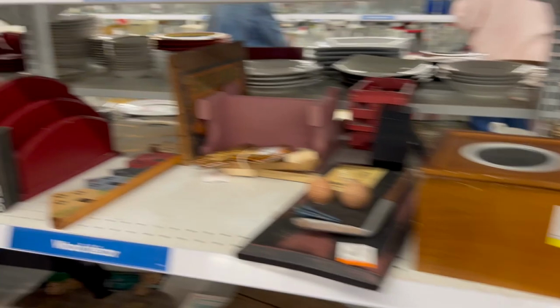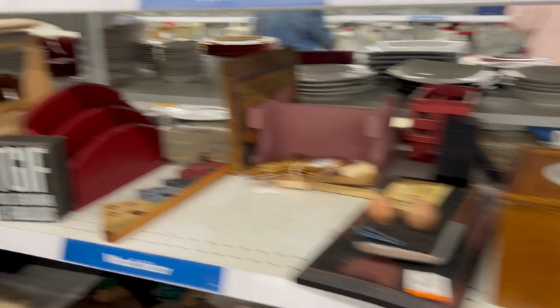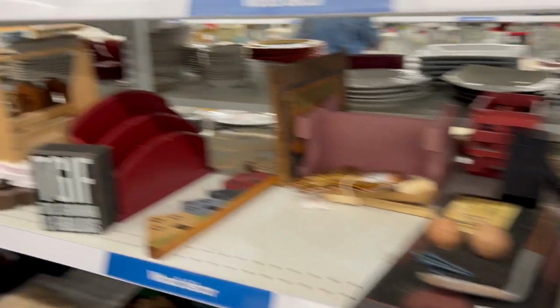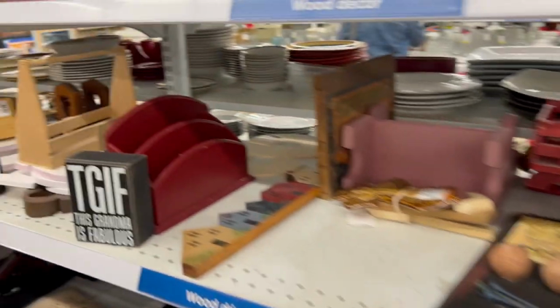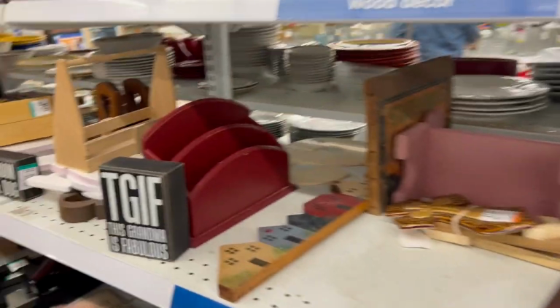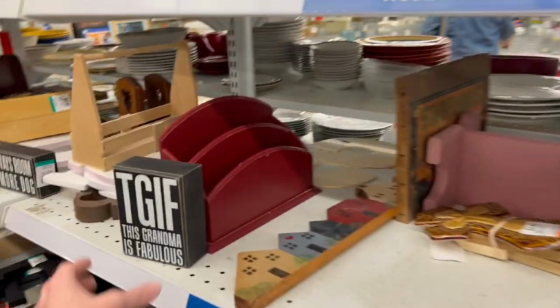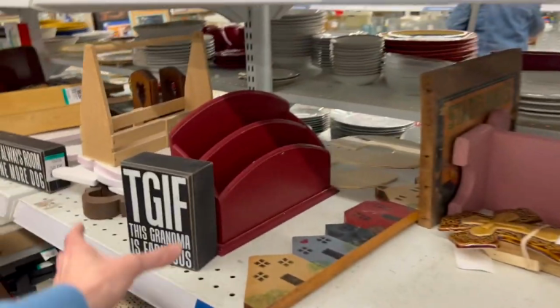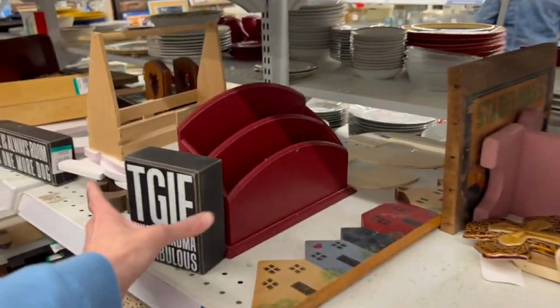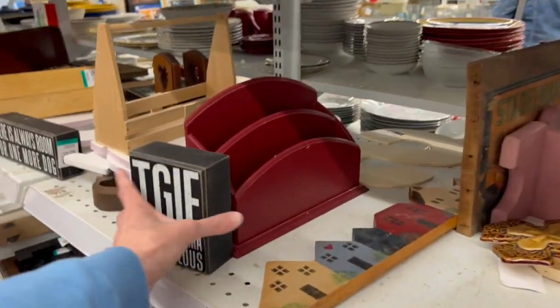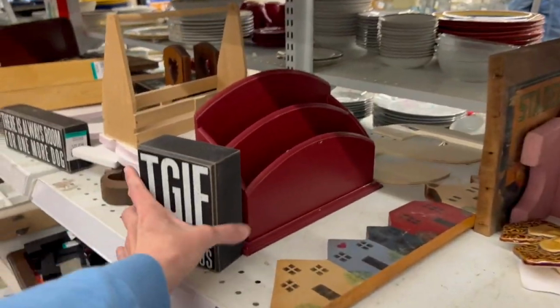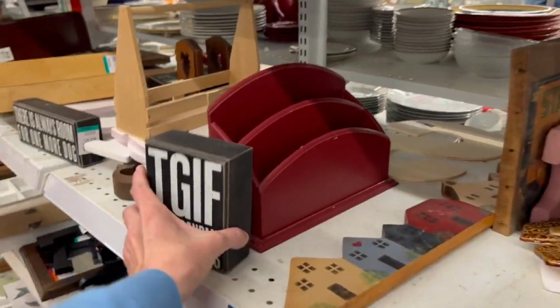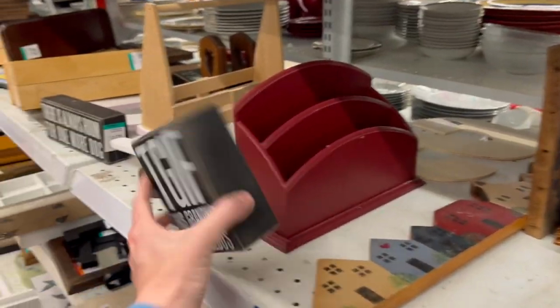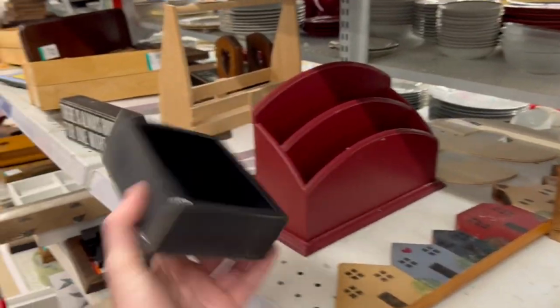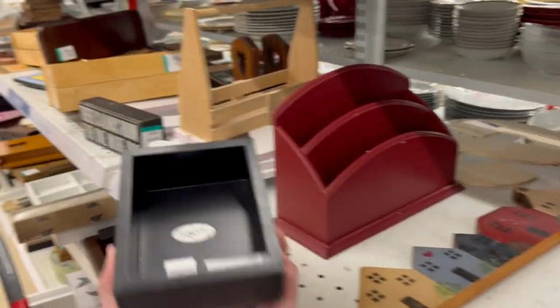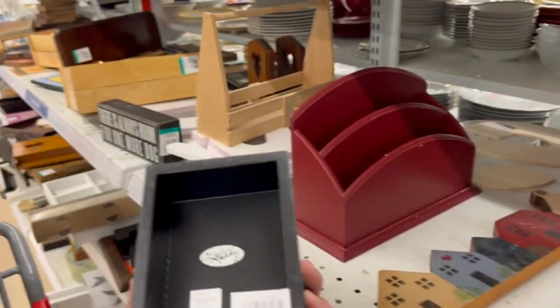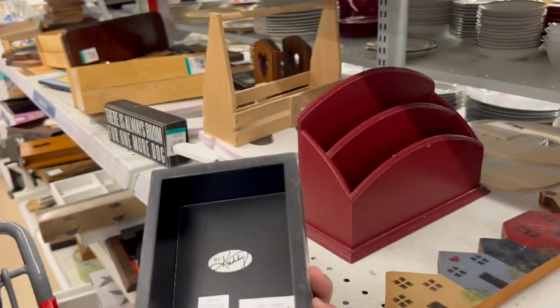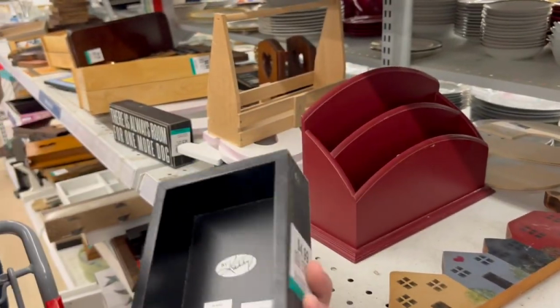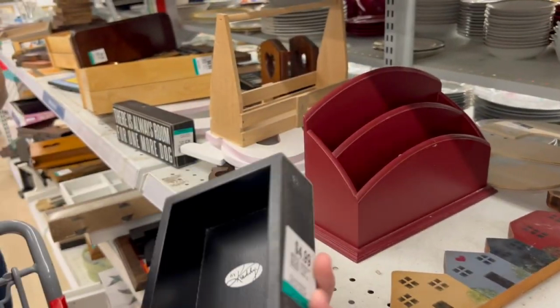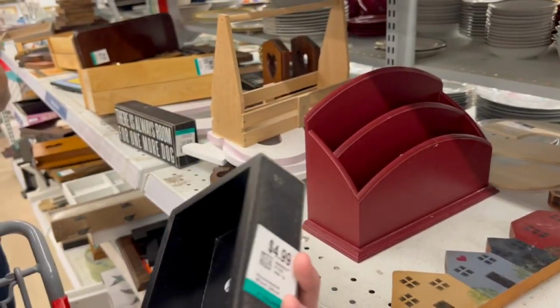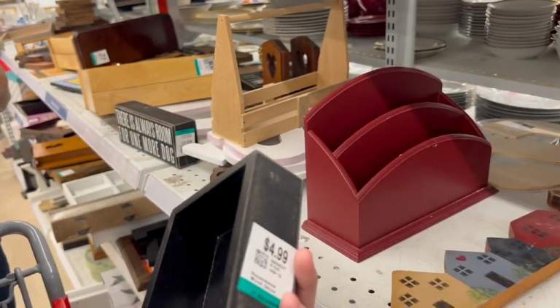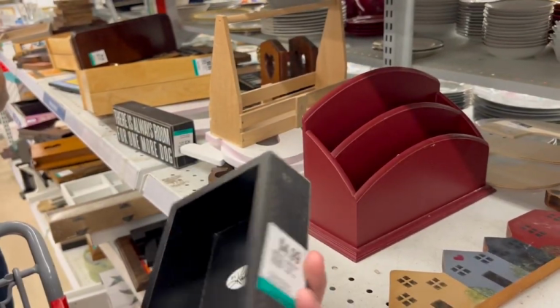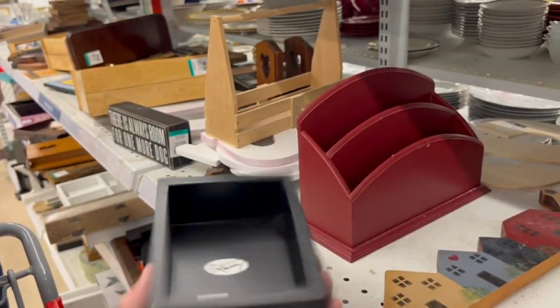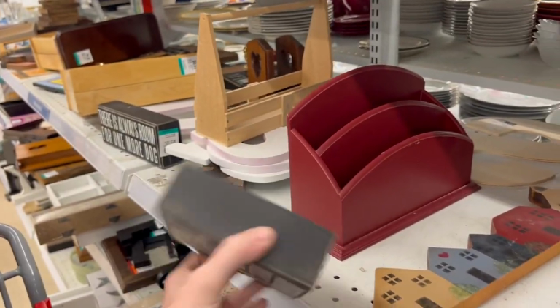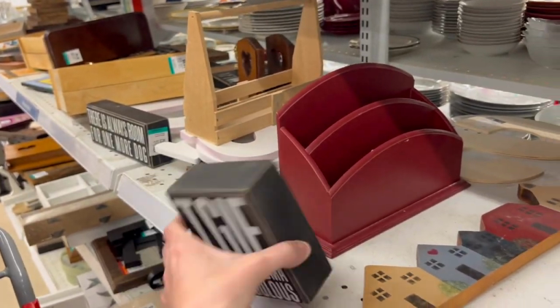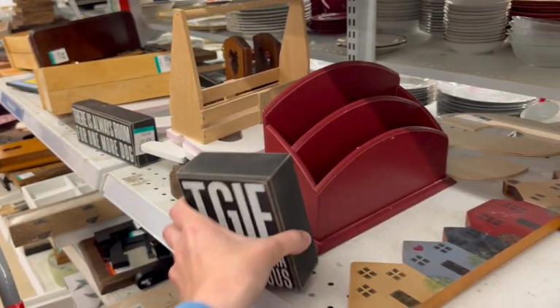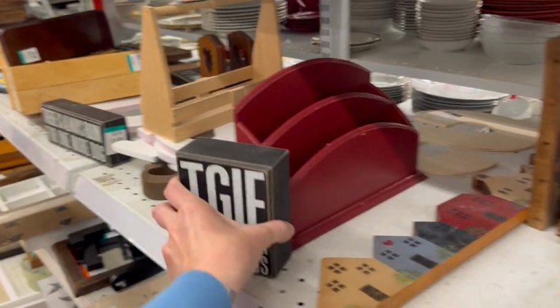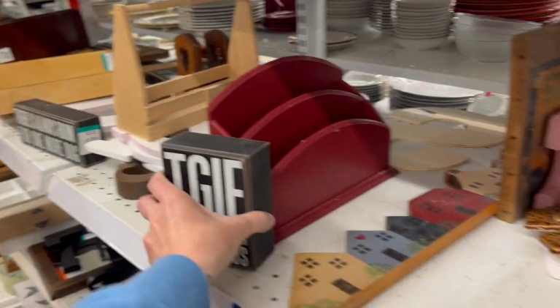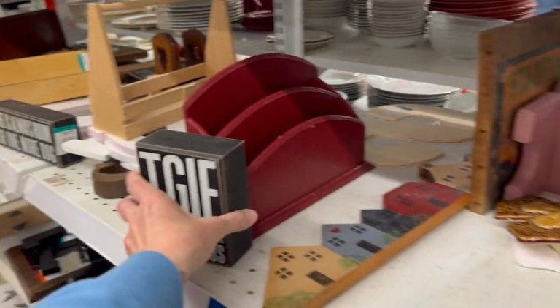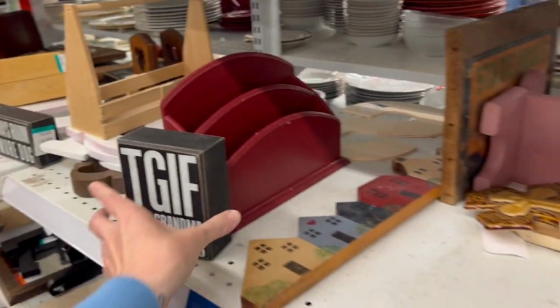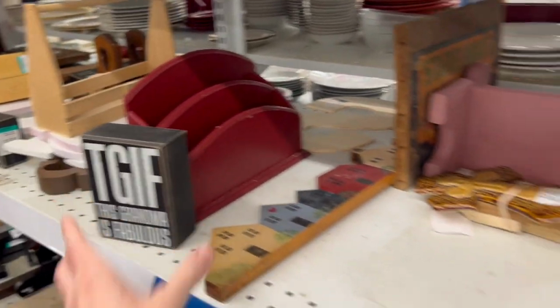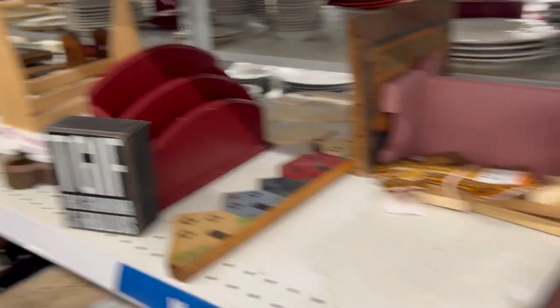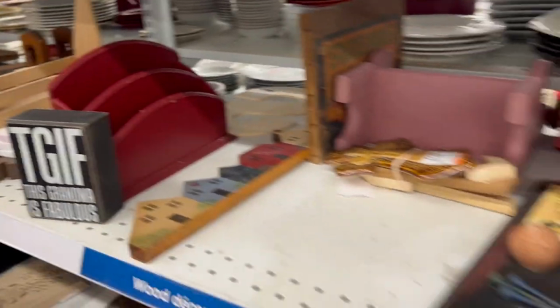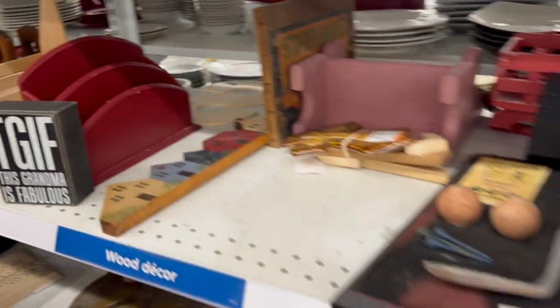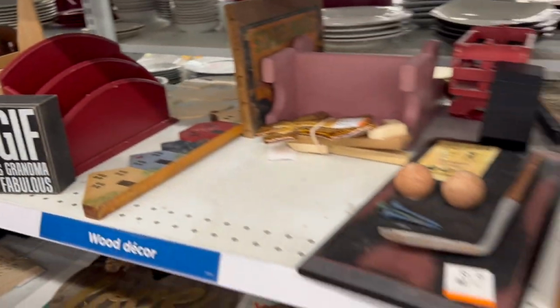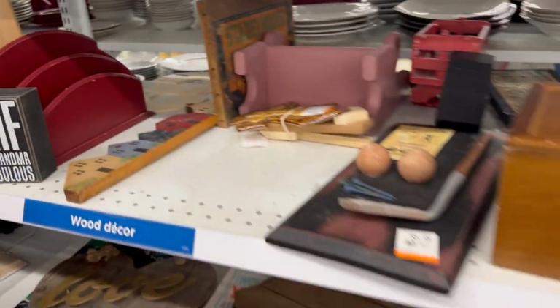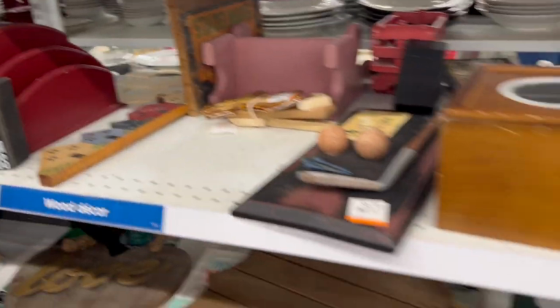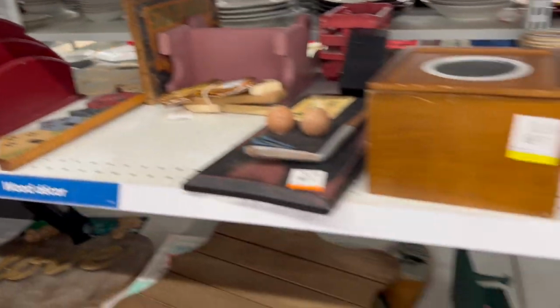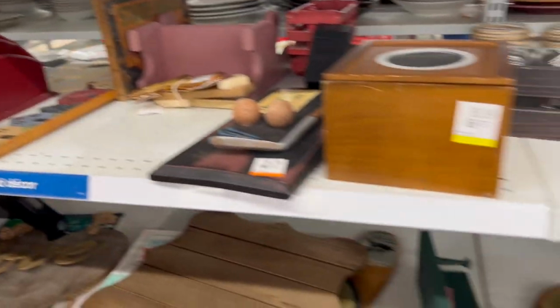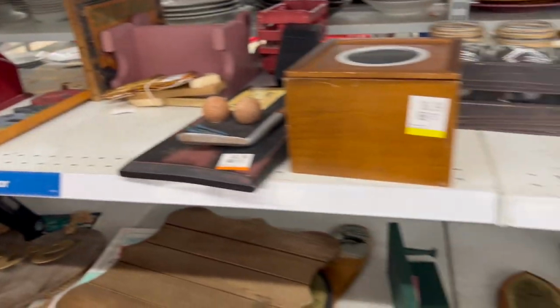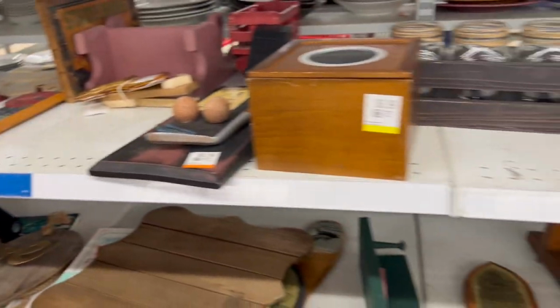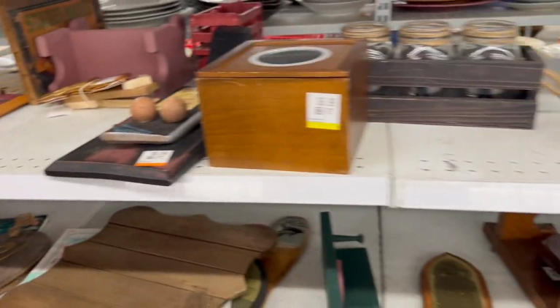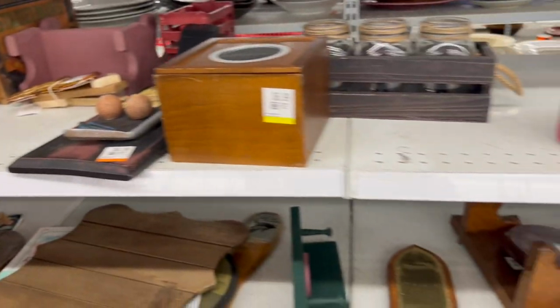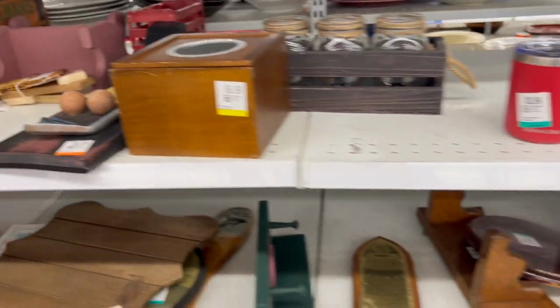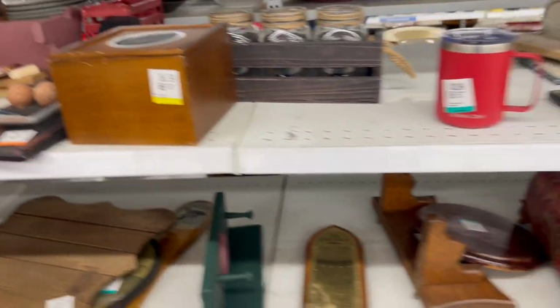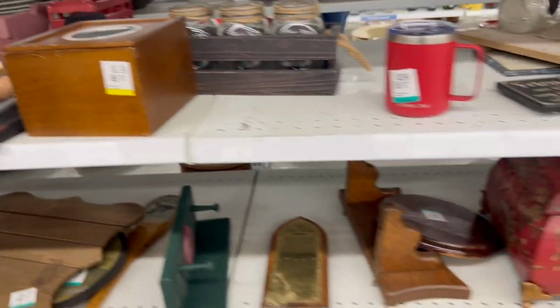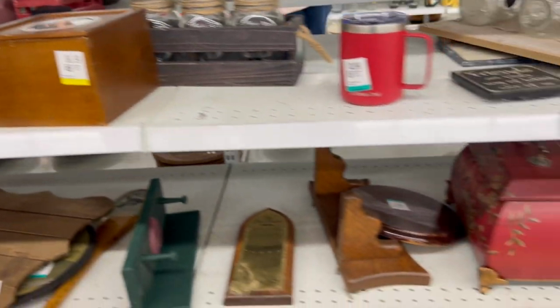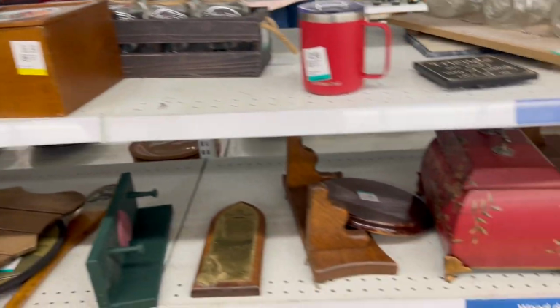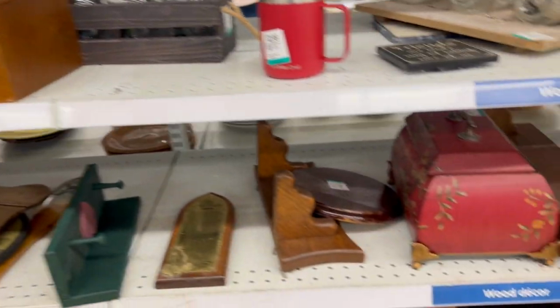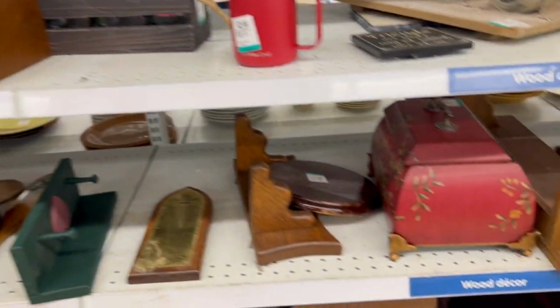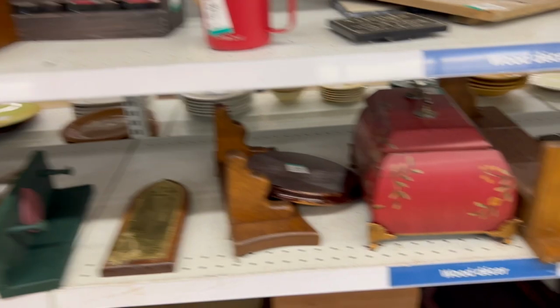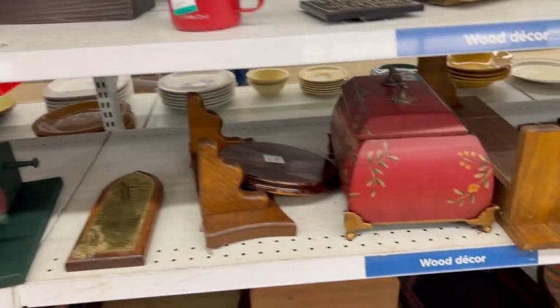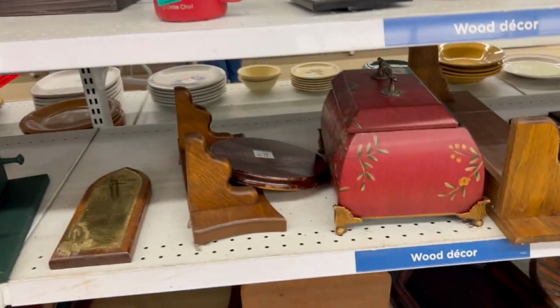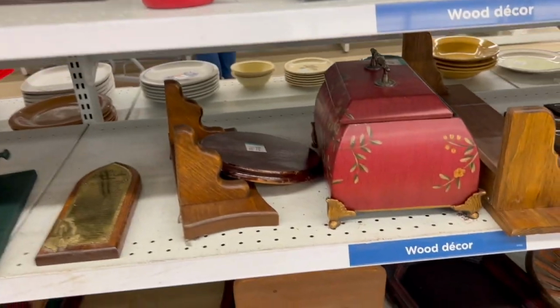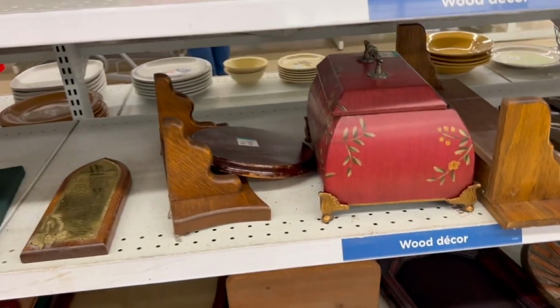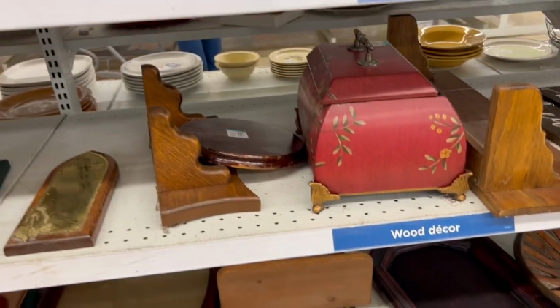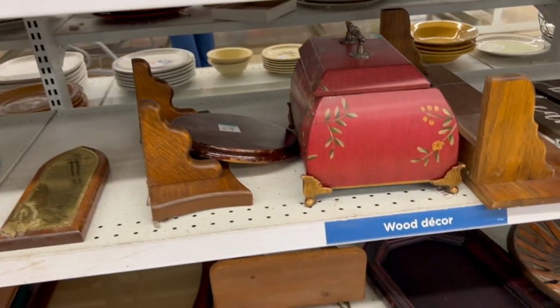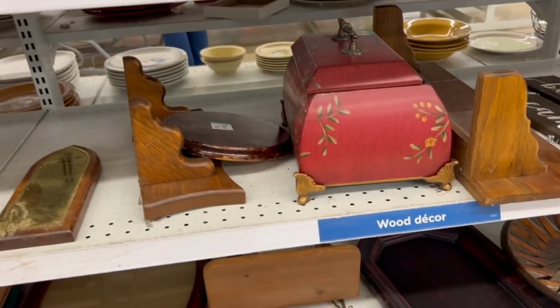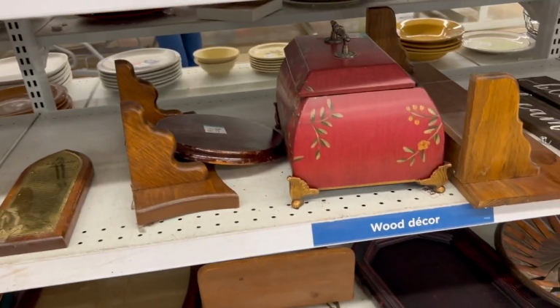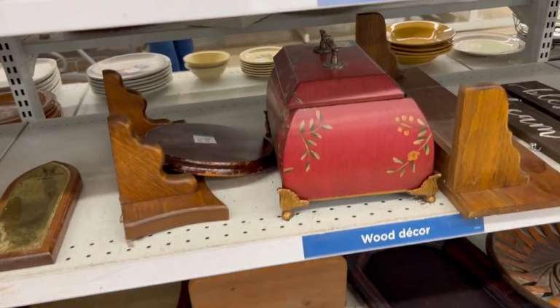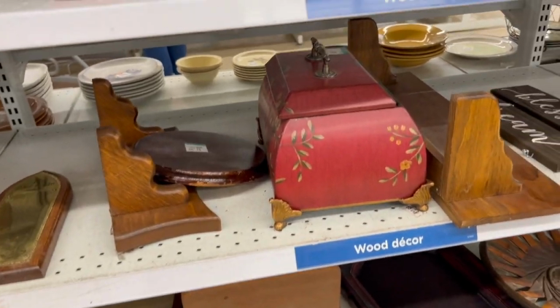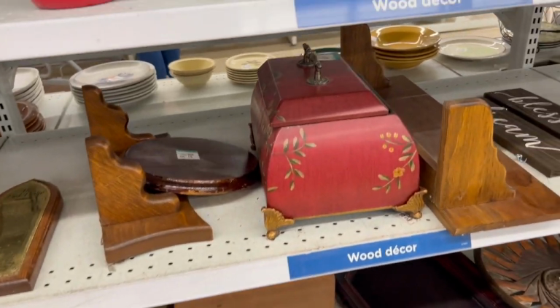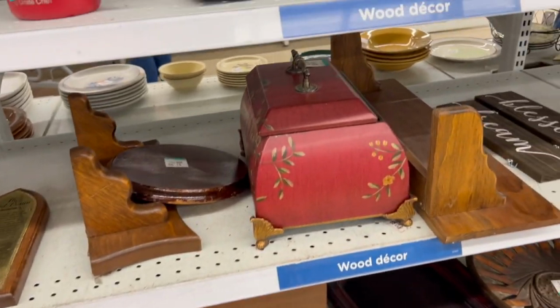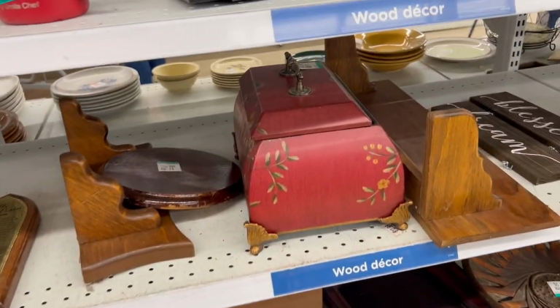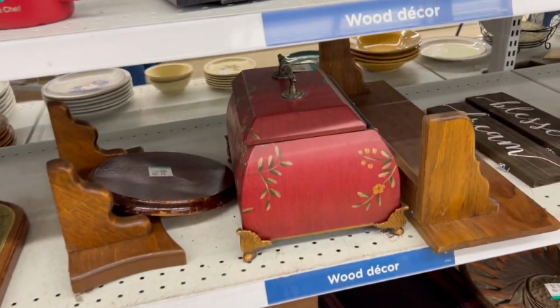Hey my thrifty people, here is part two to the last thrift haul that I did and trust me I got a lot more.